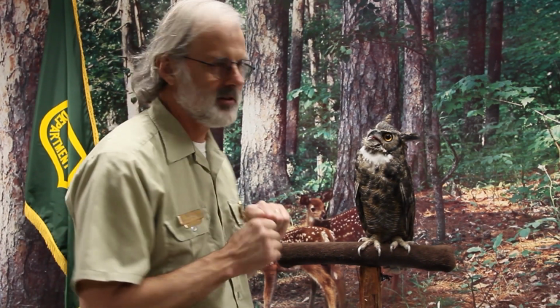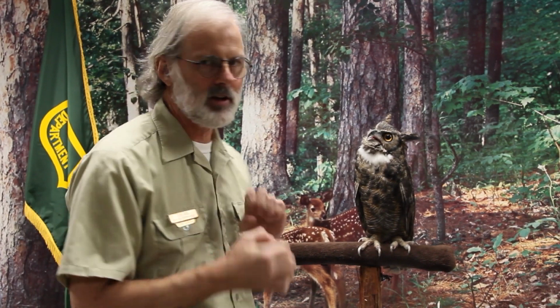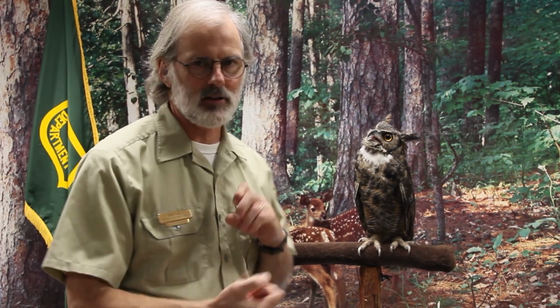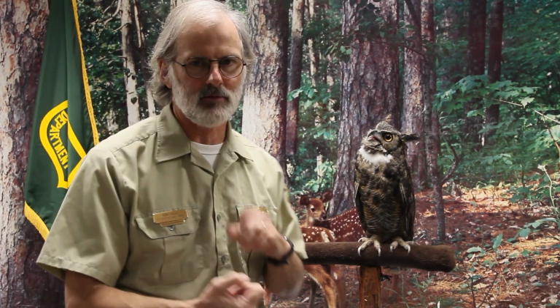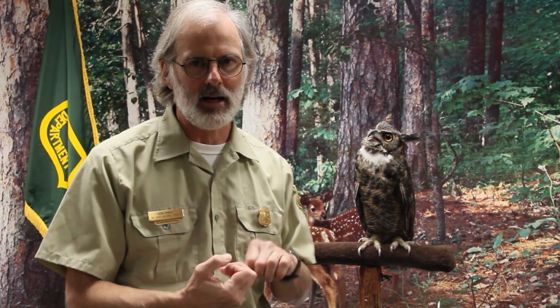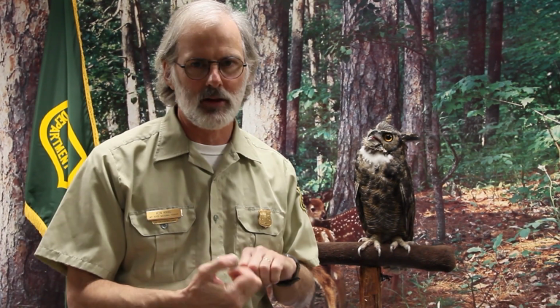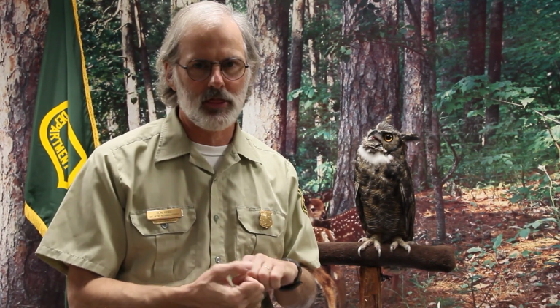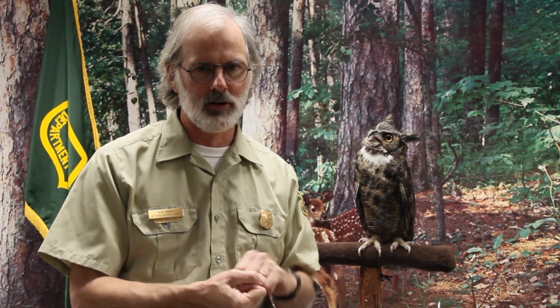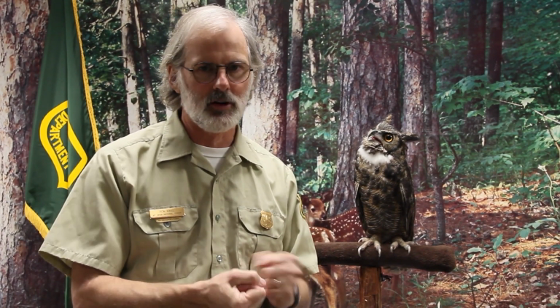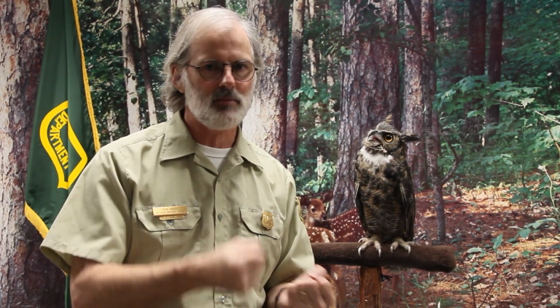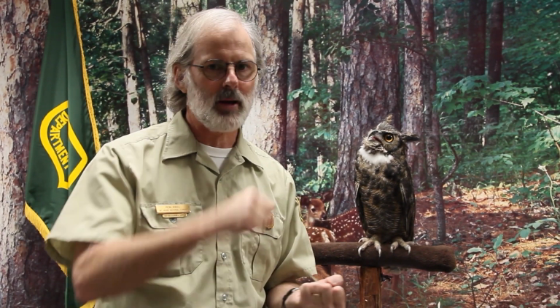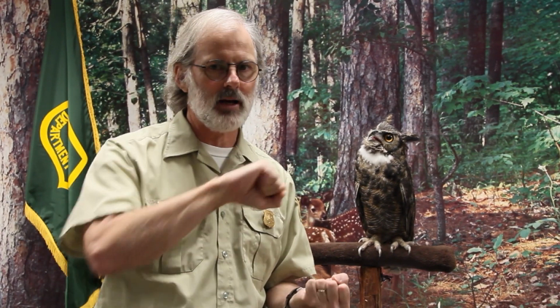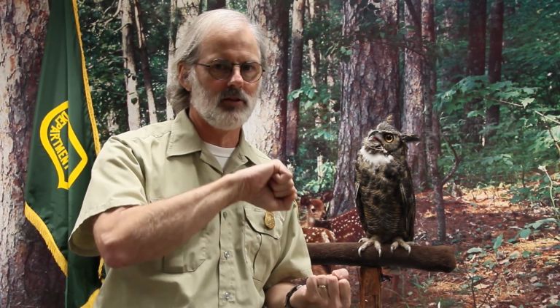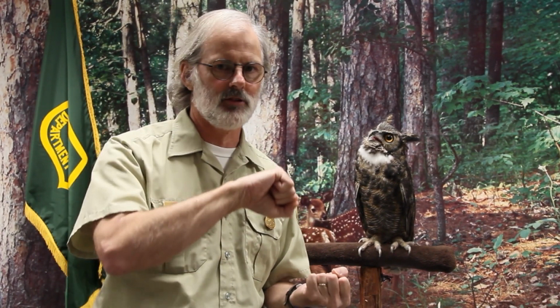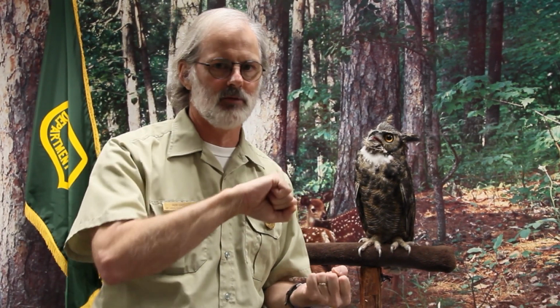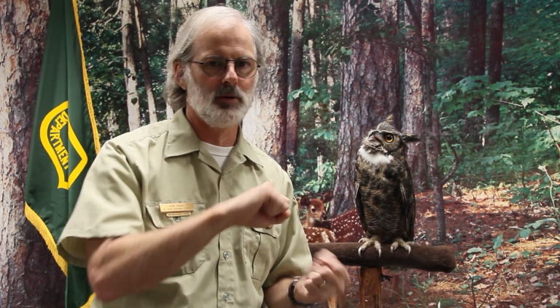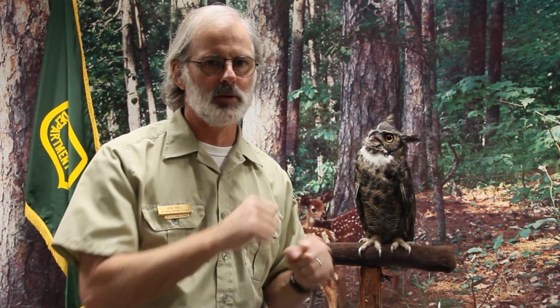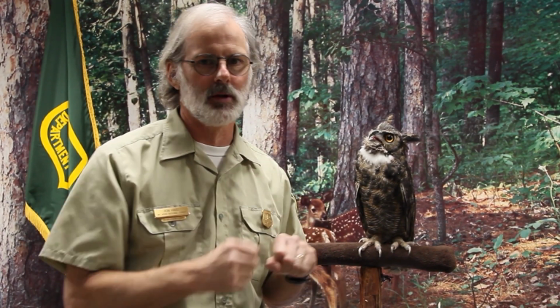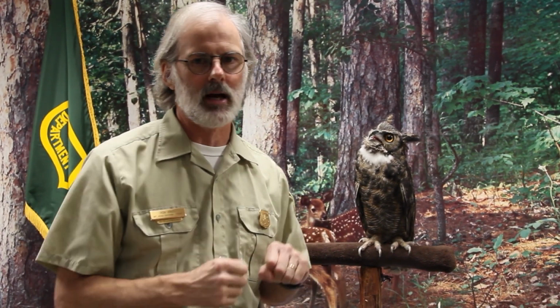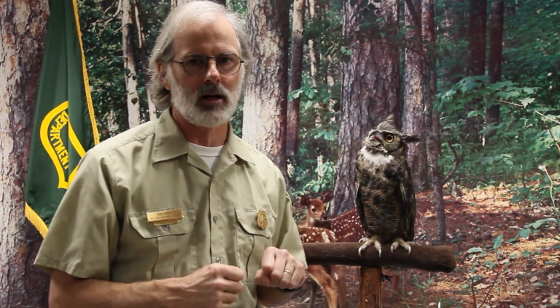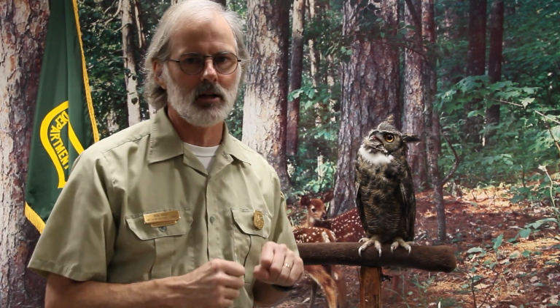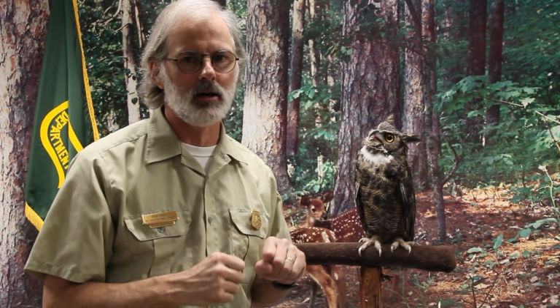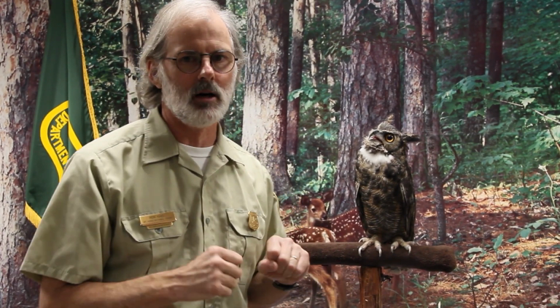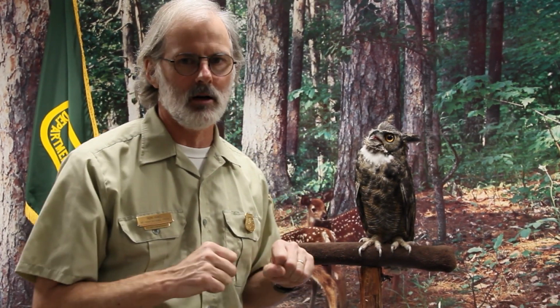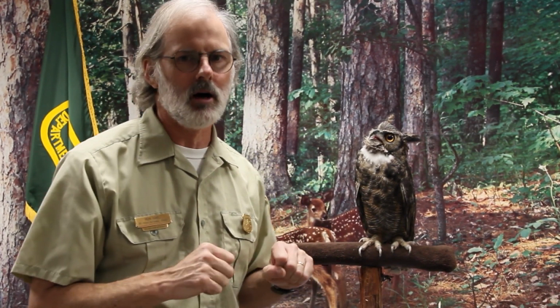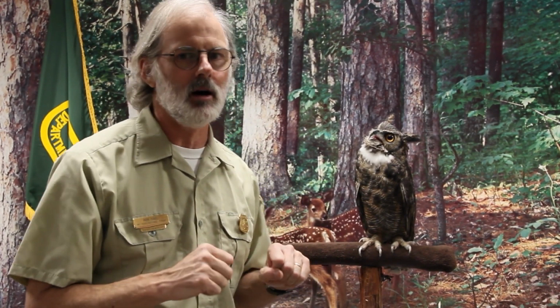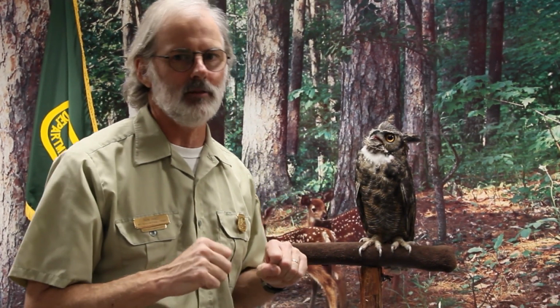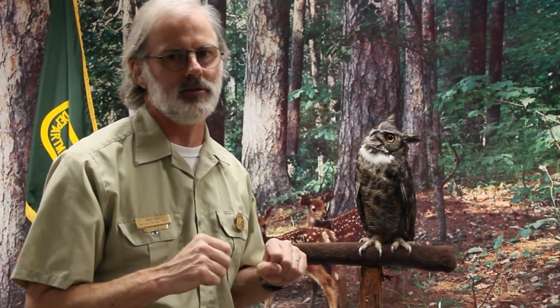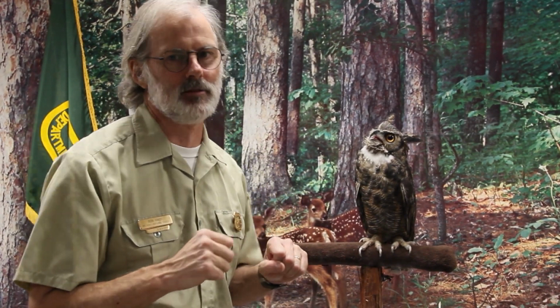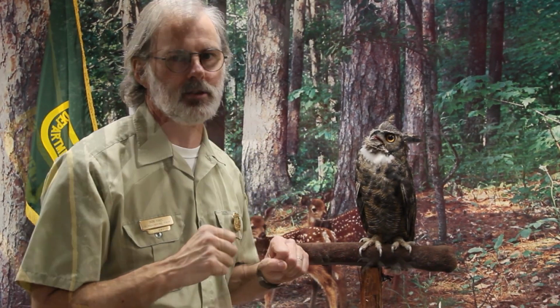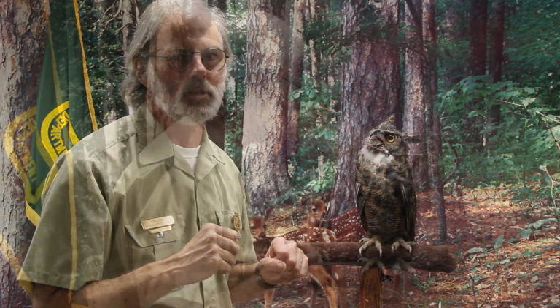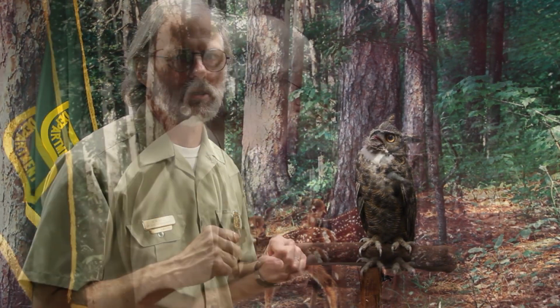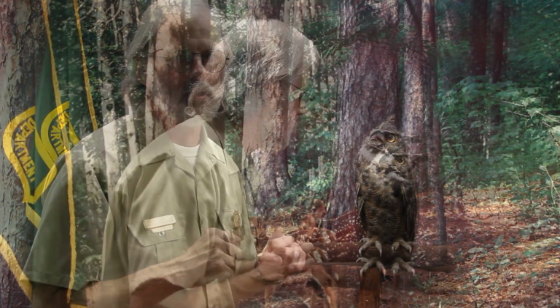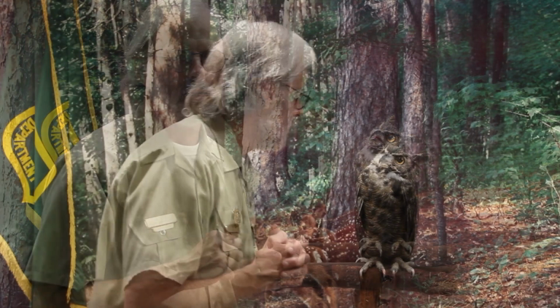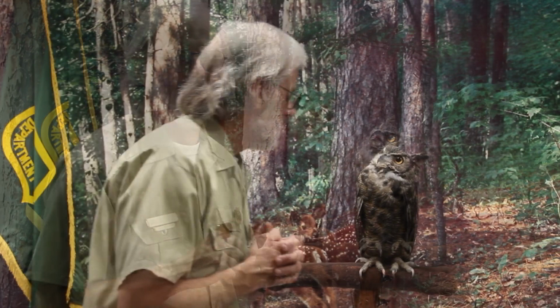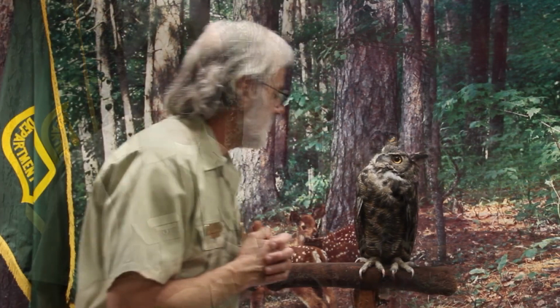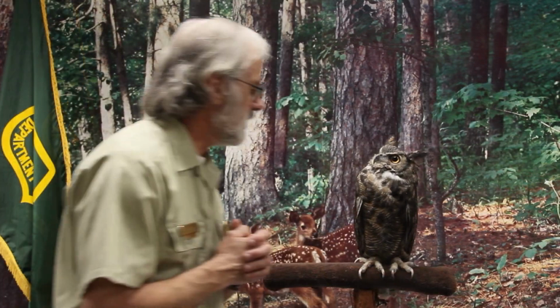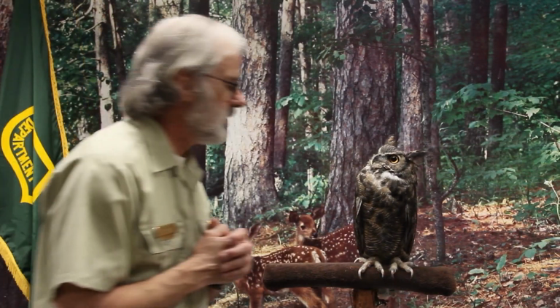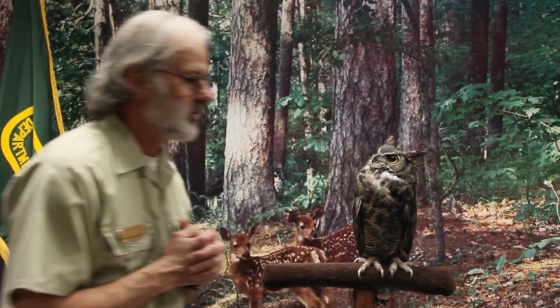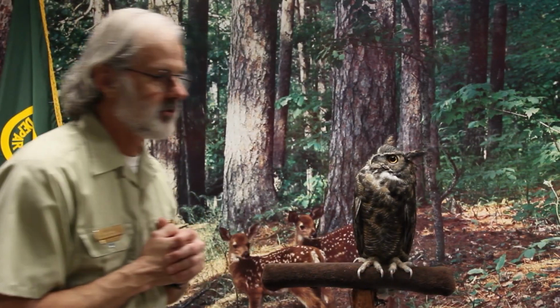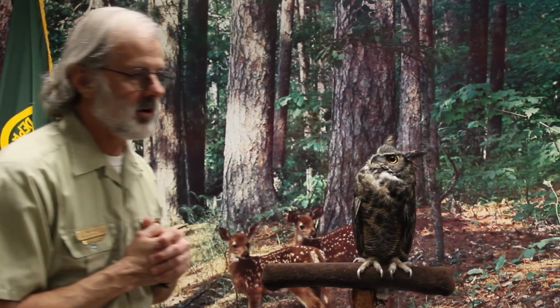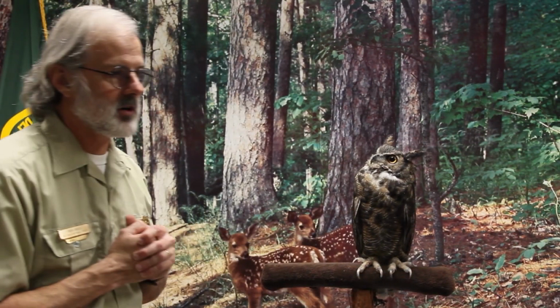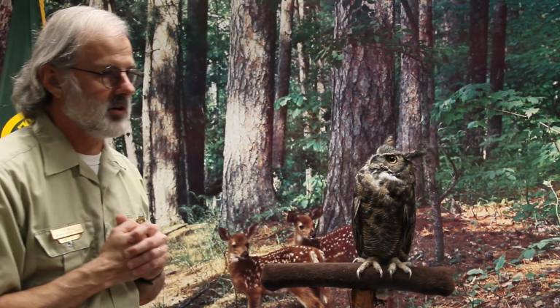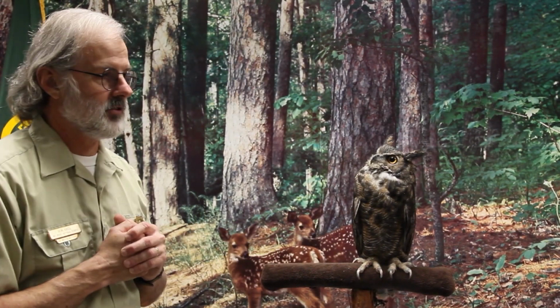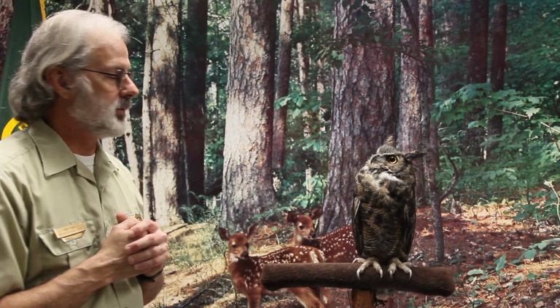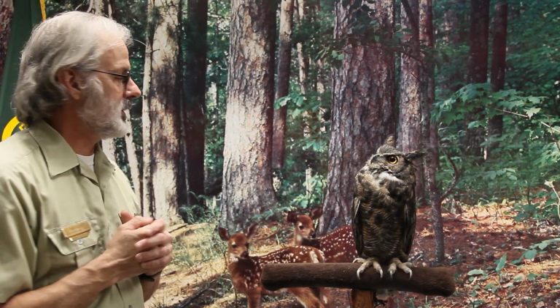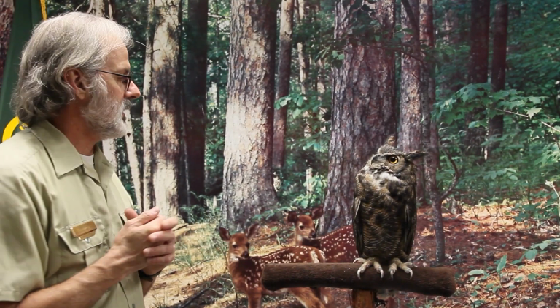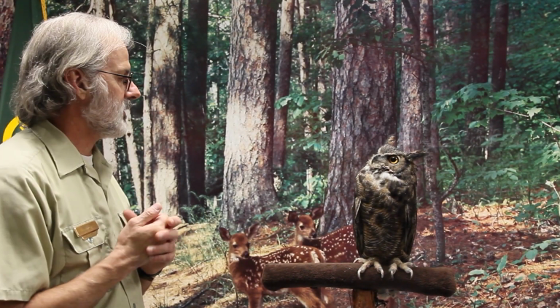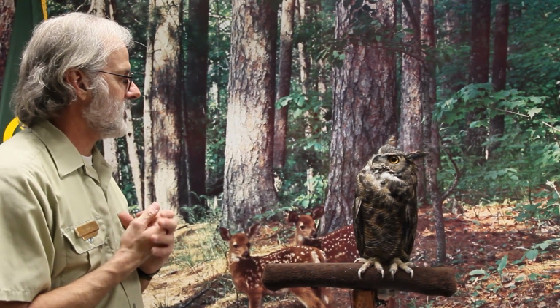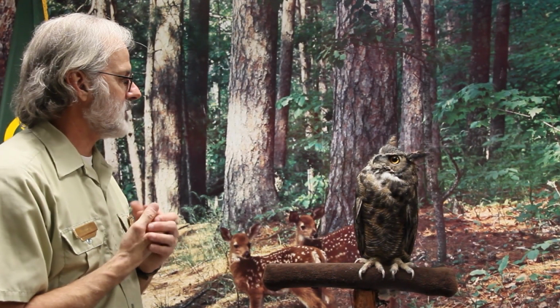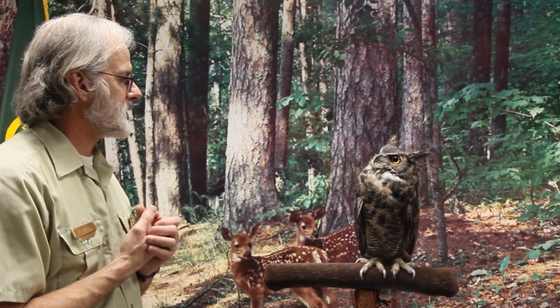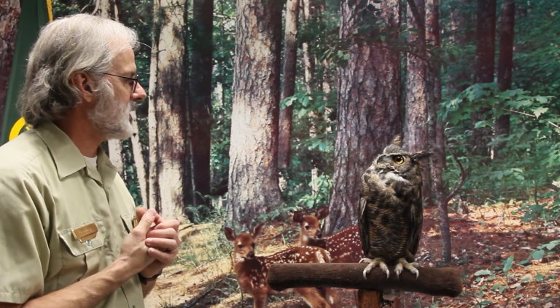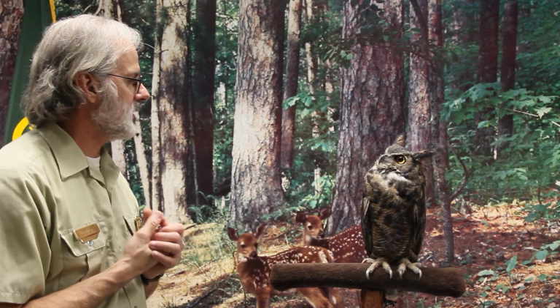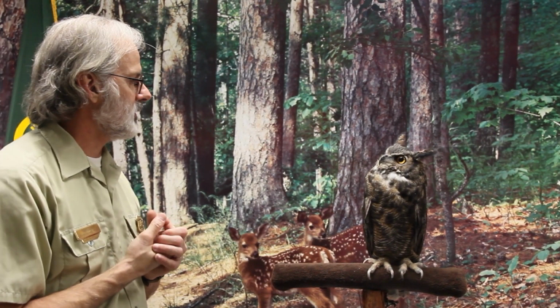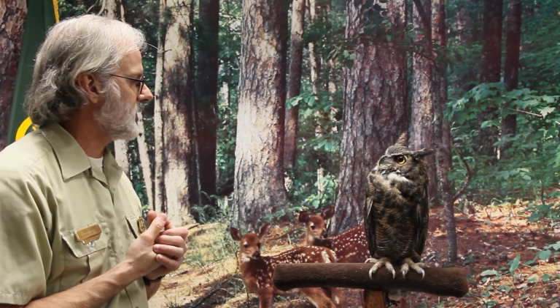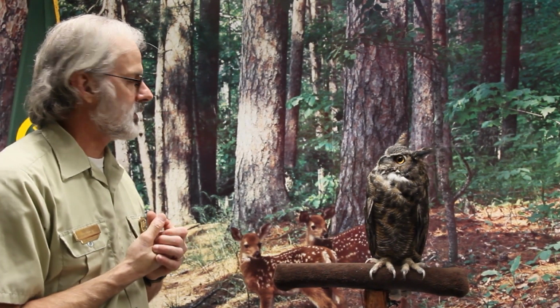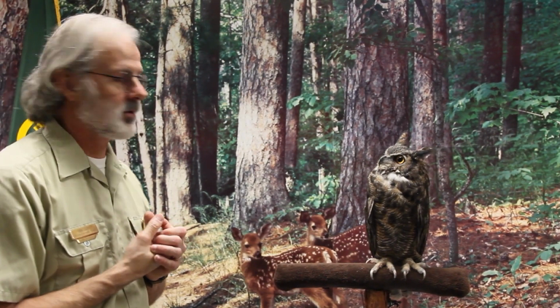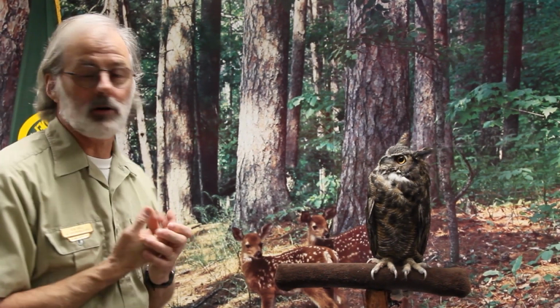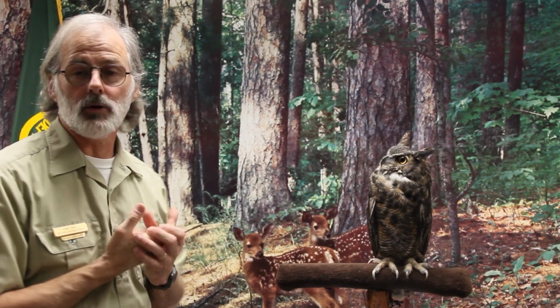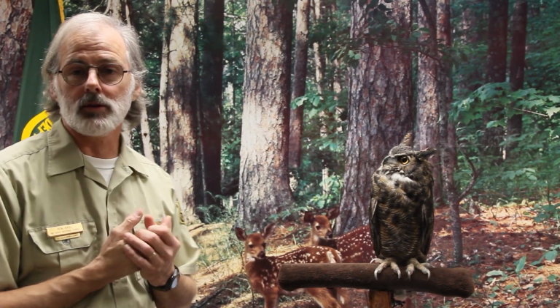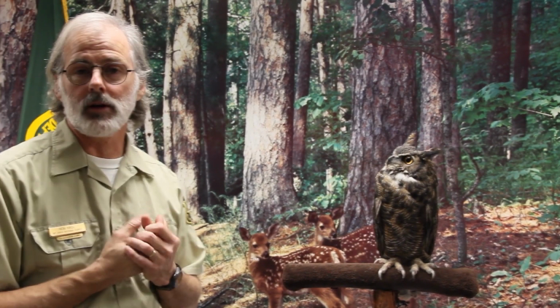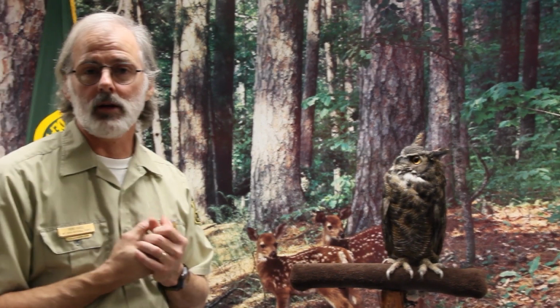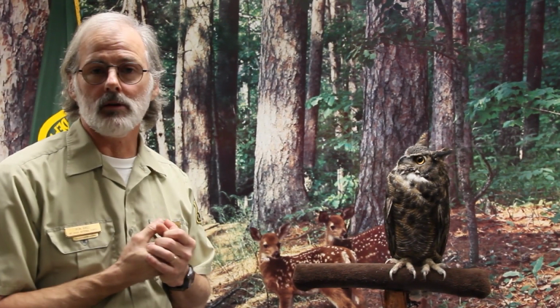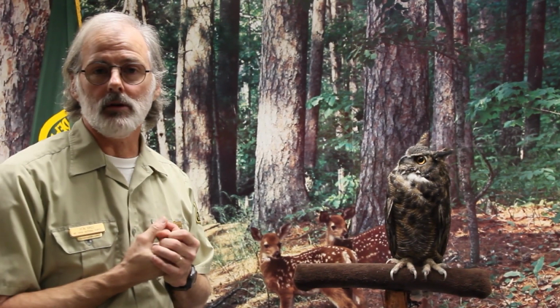It takes about 30 pounds to pull that claw off. They're the strongest with the exception of the golden eagle, which can put out 700 pounds of talon pressure.